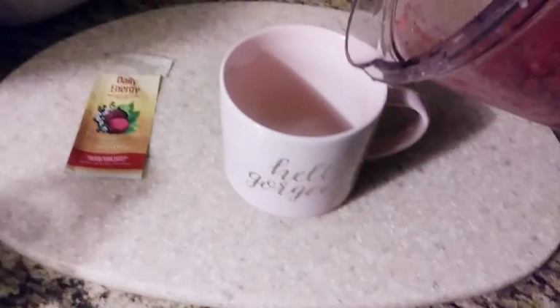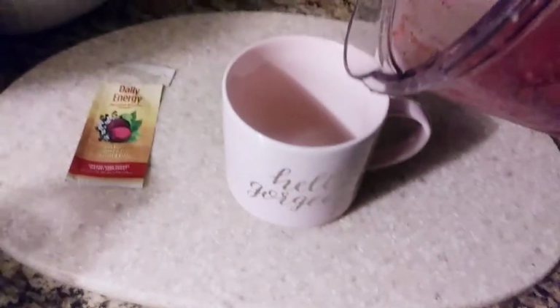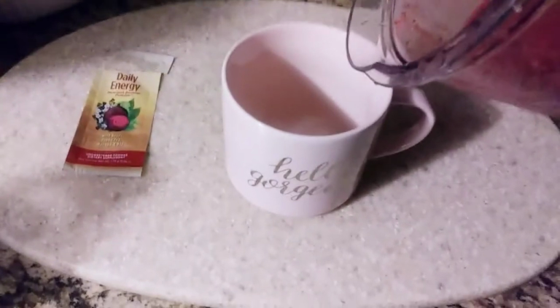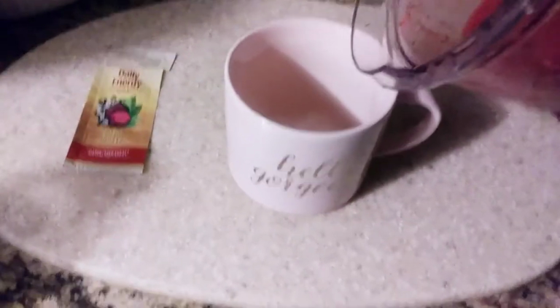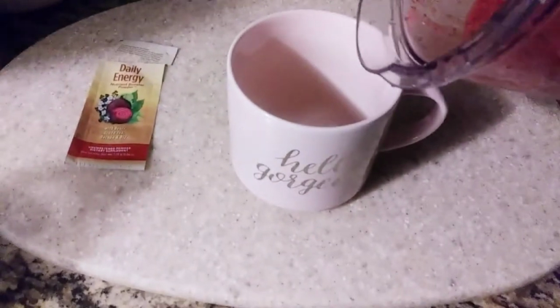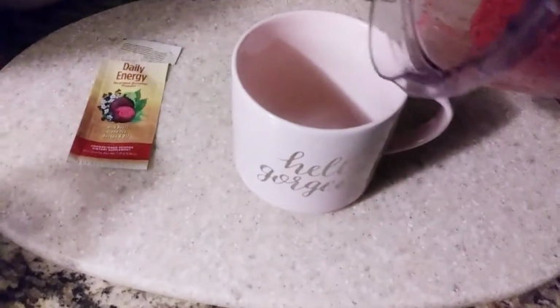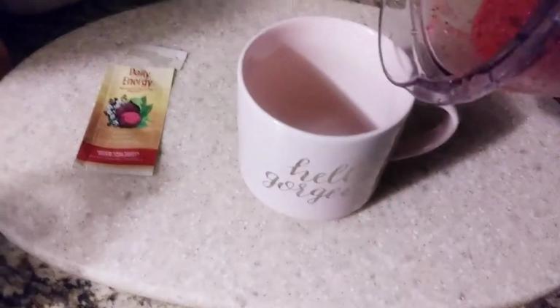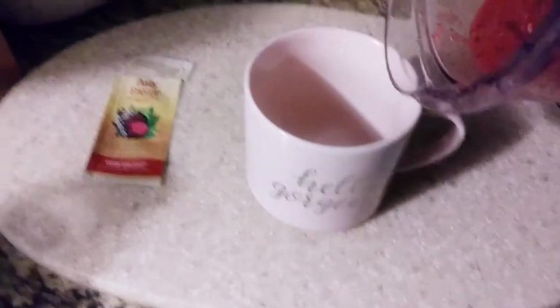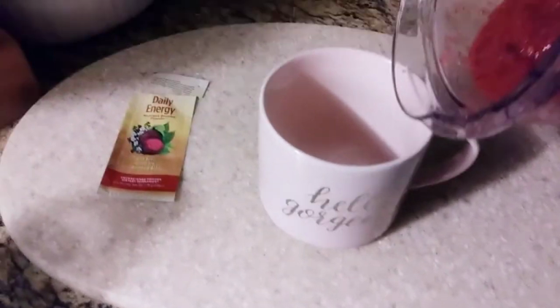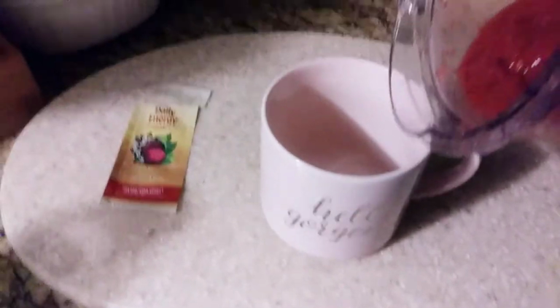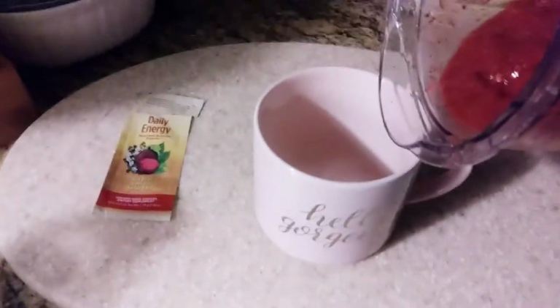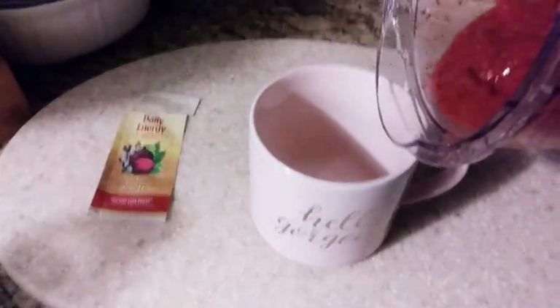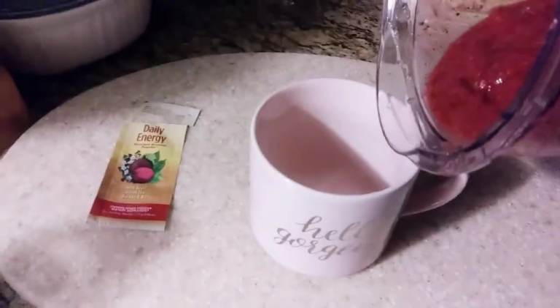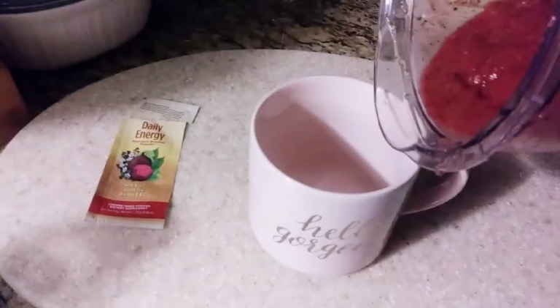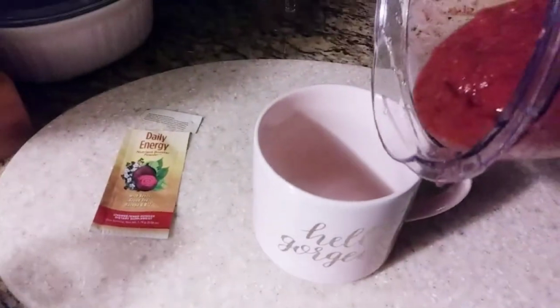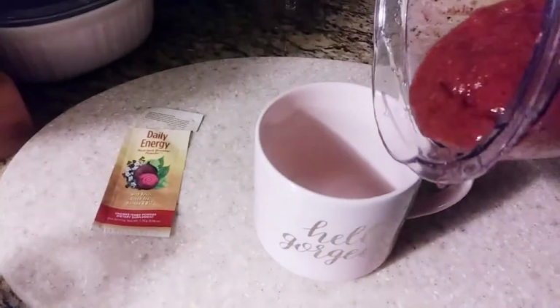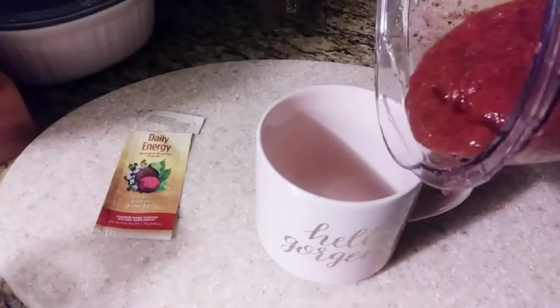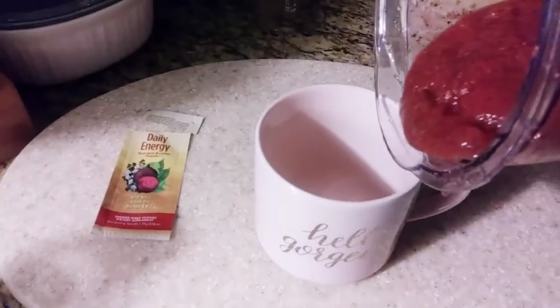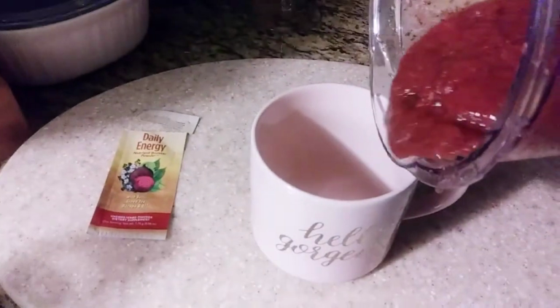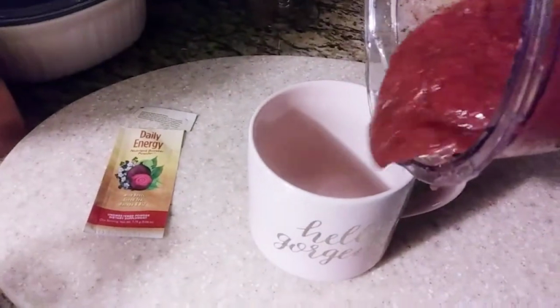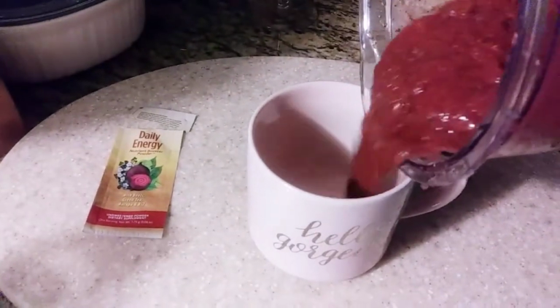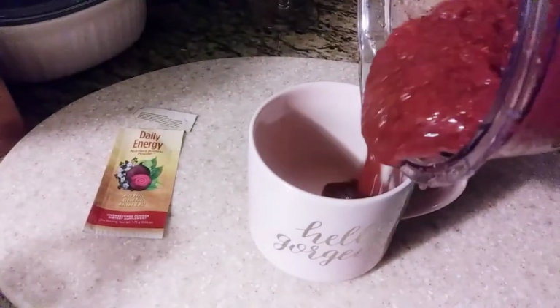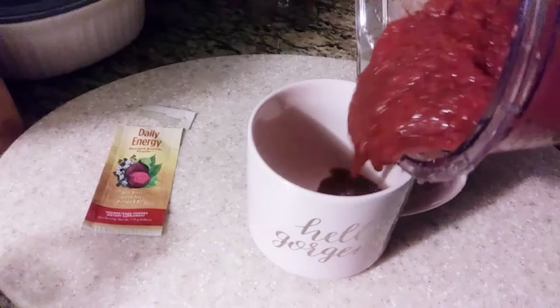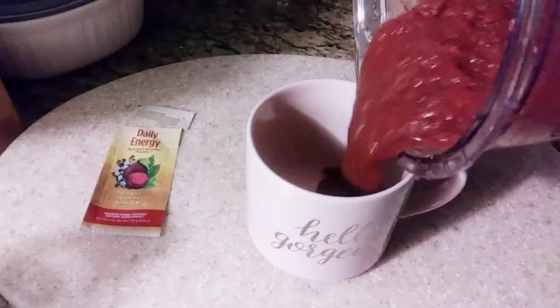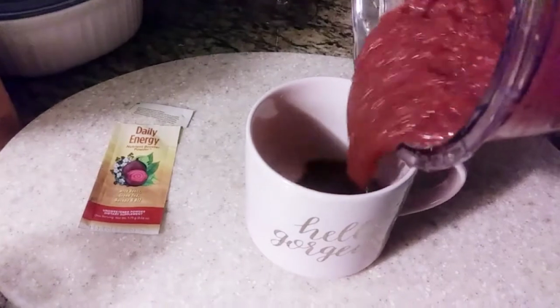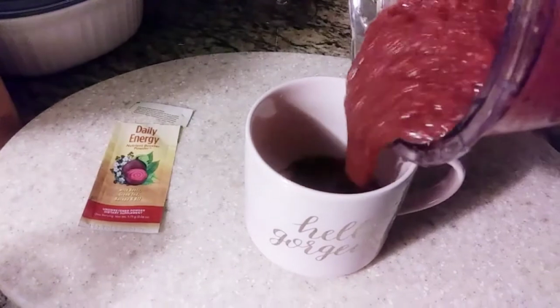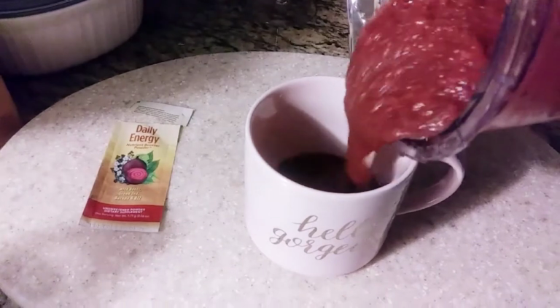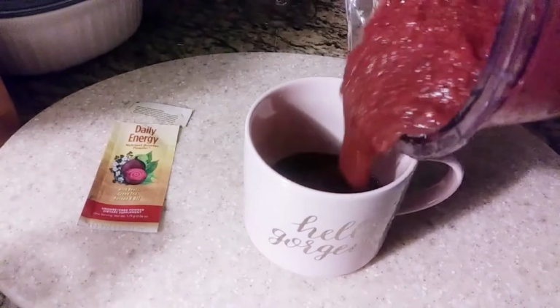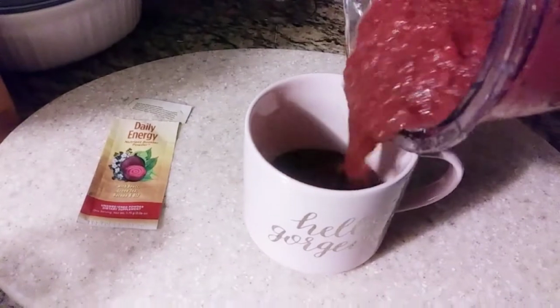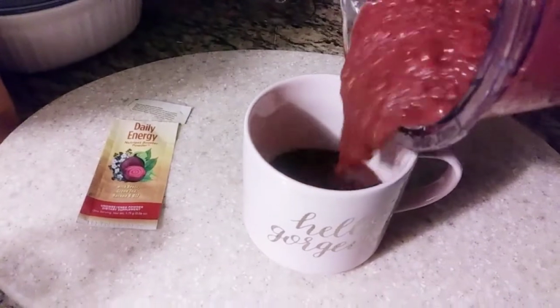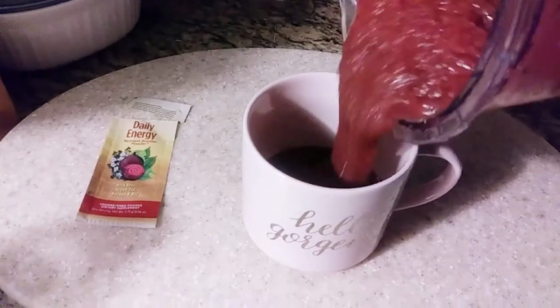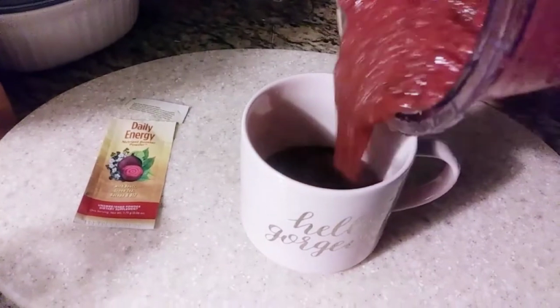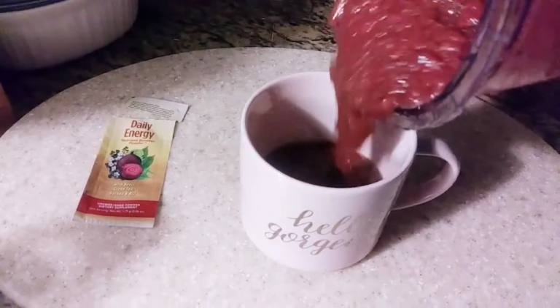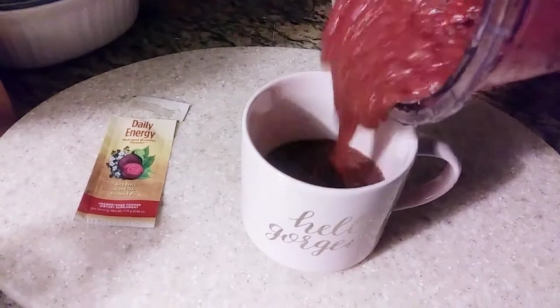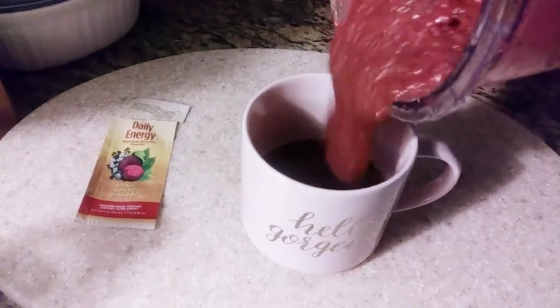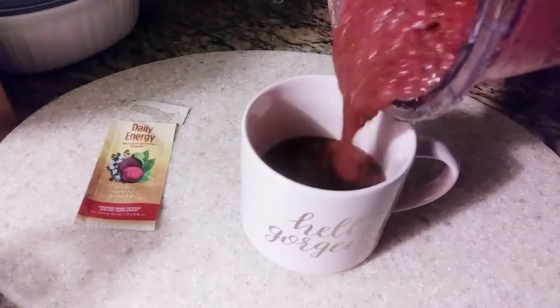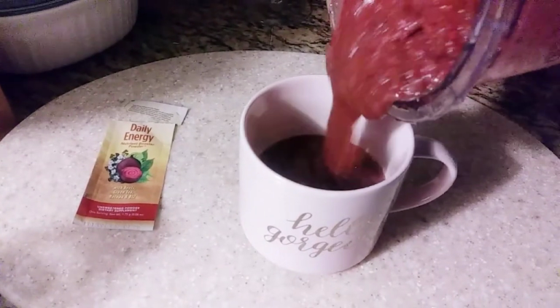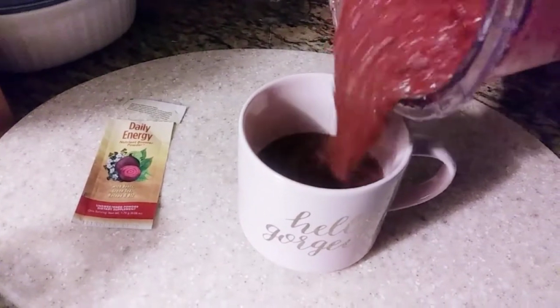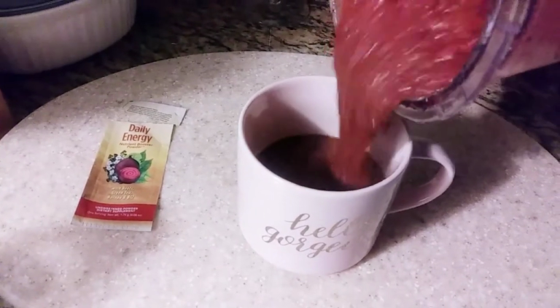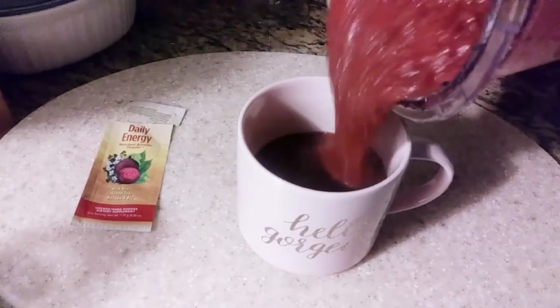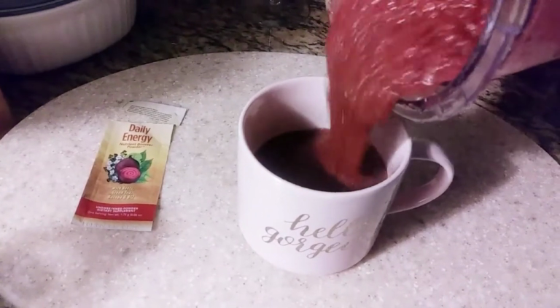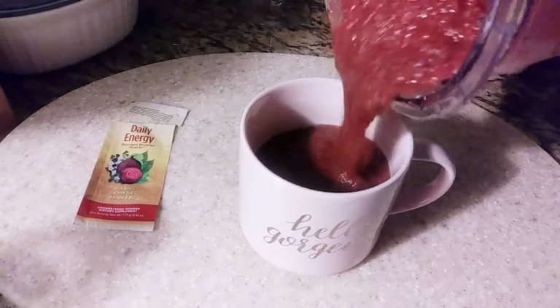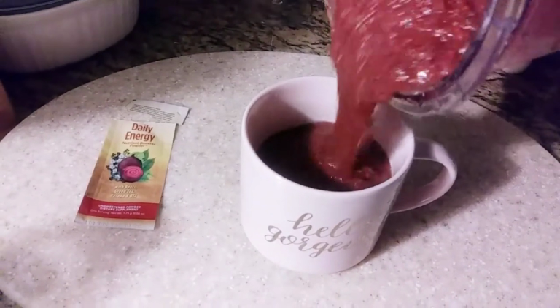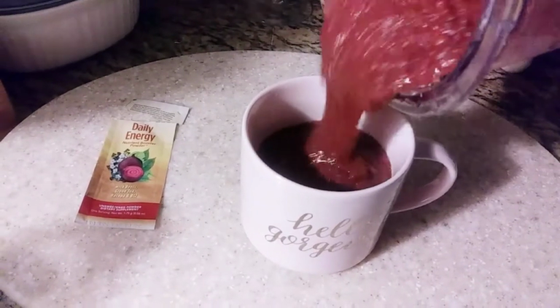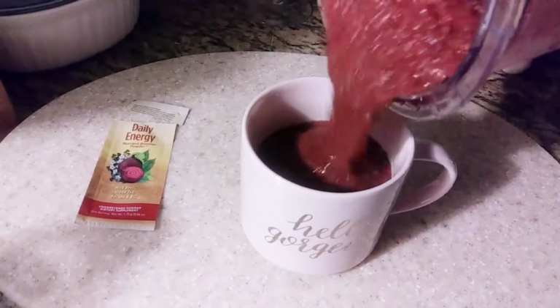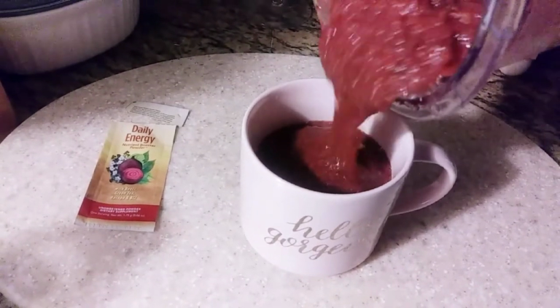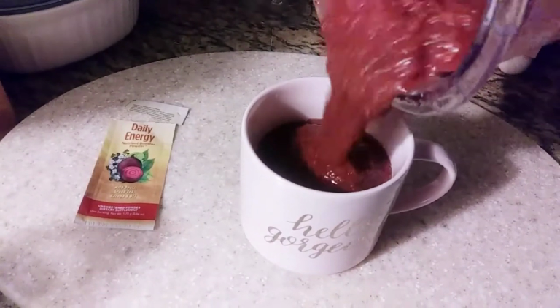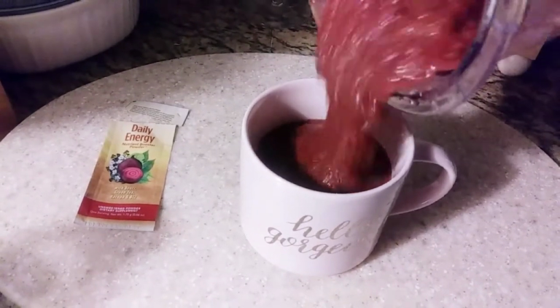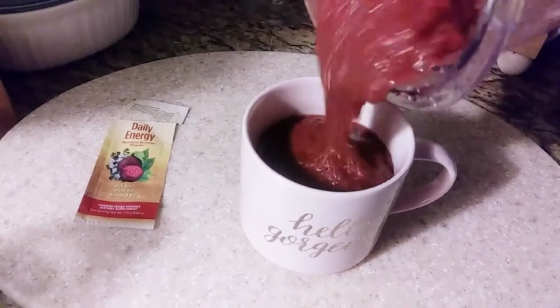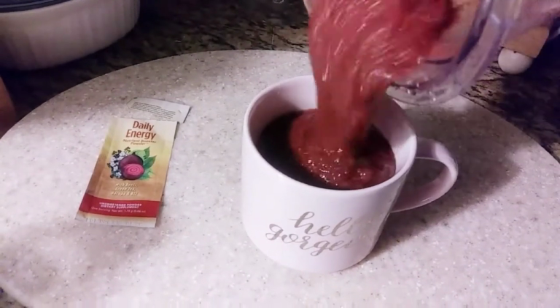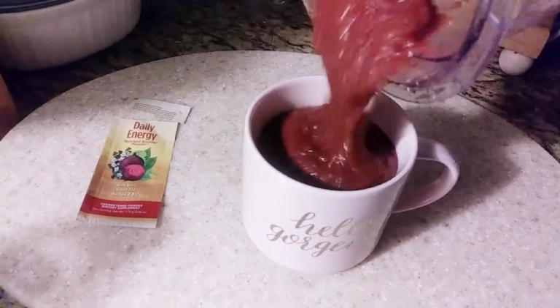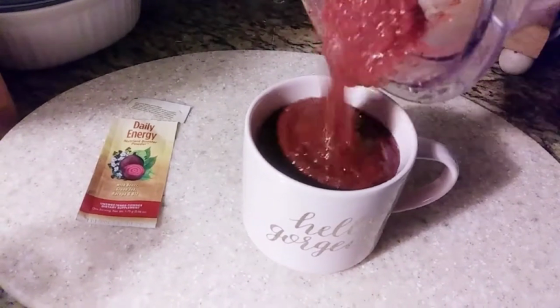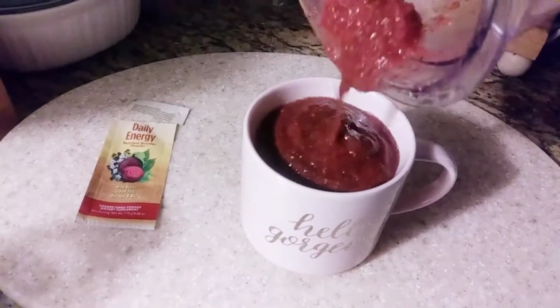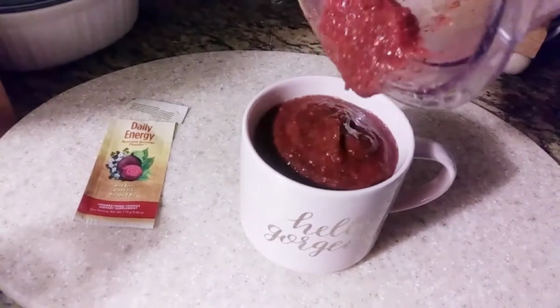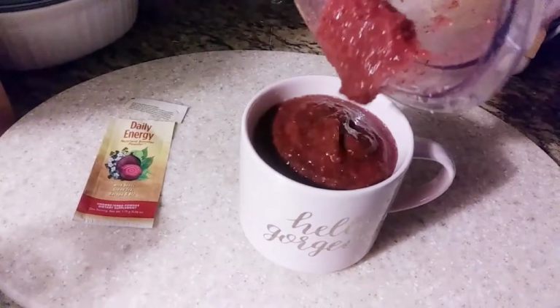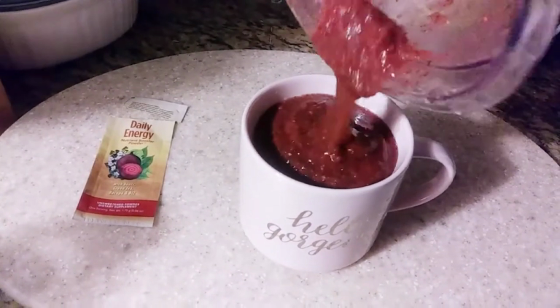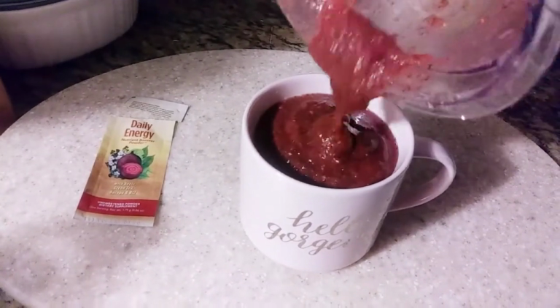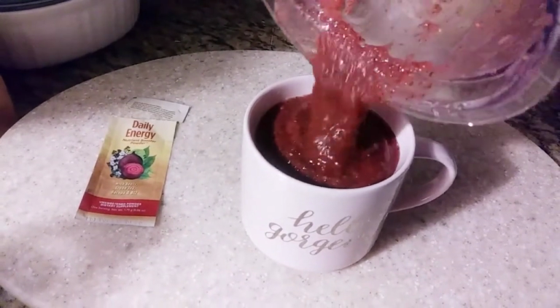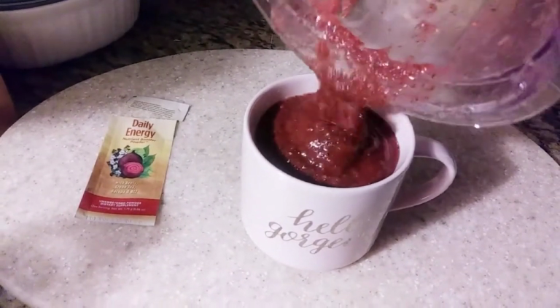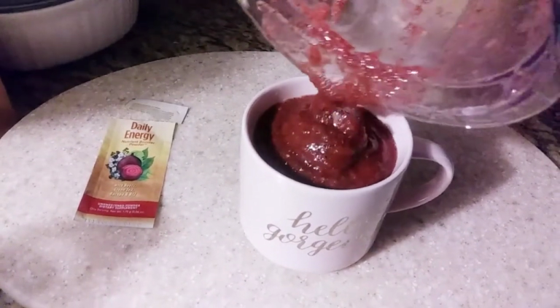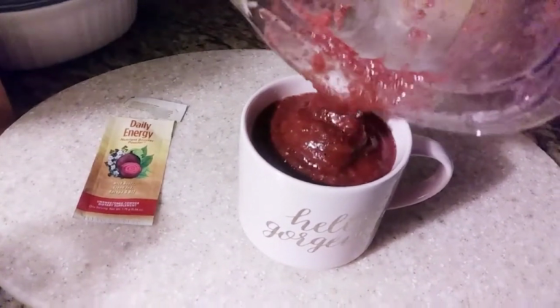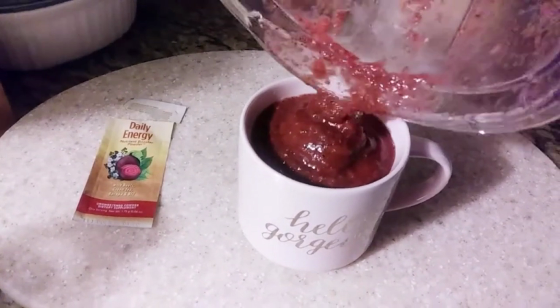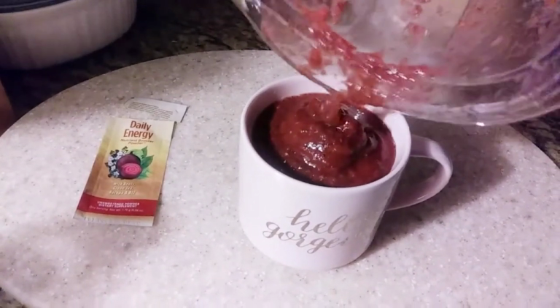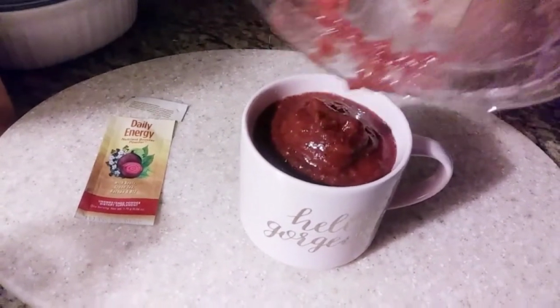Now I'm going to pour it in the glass. I always love a cute quote glass — it just makes my day.